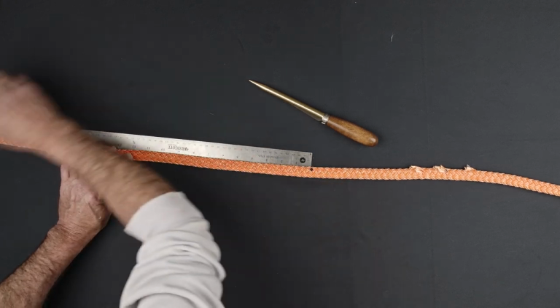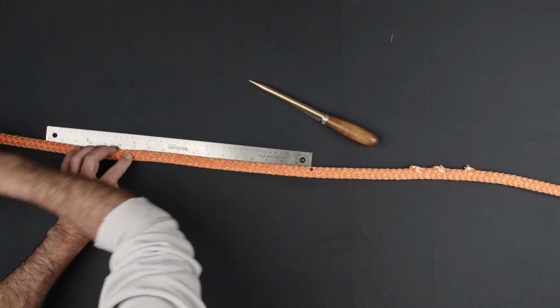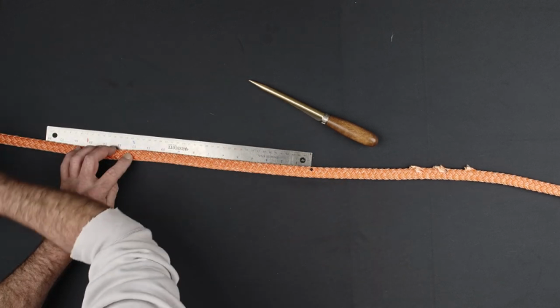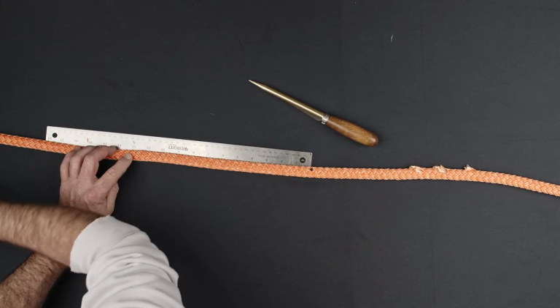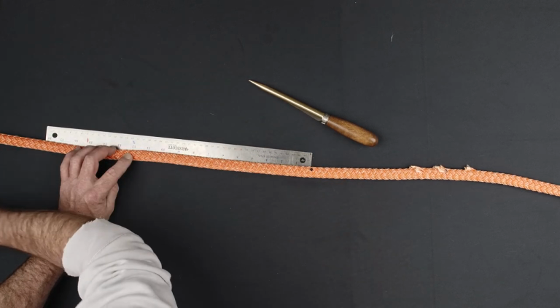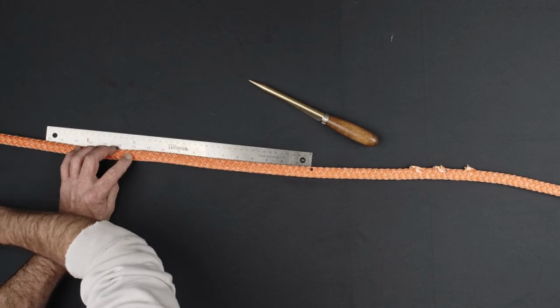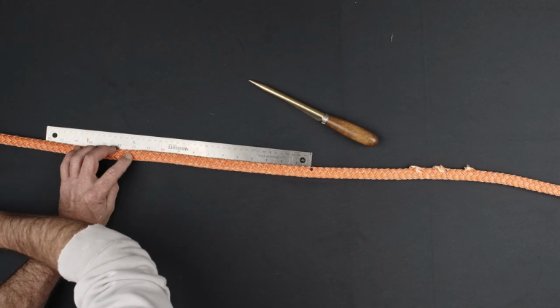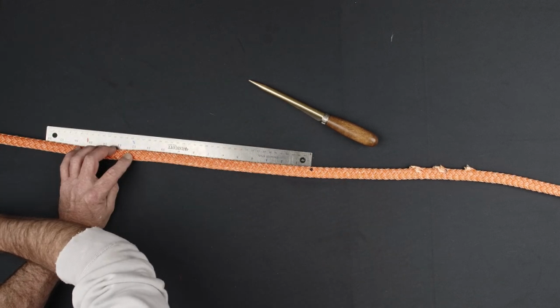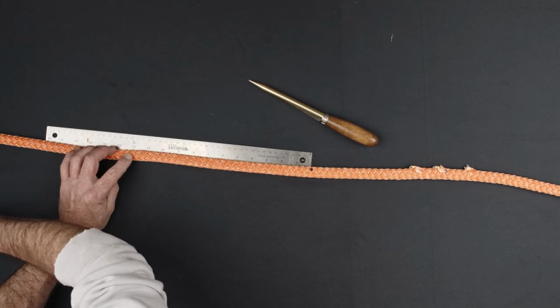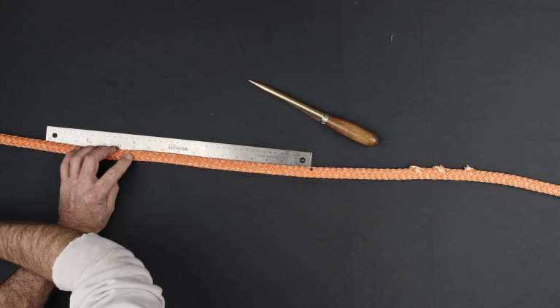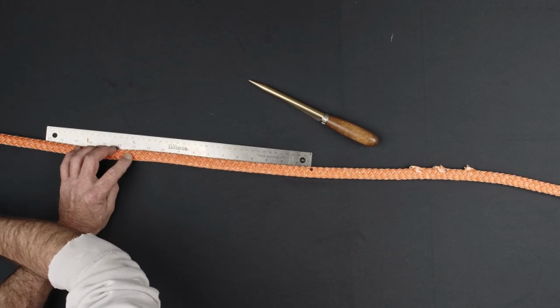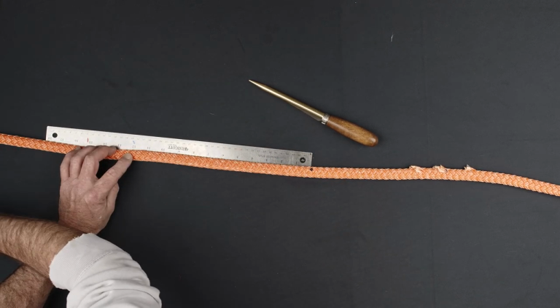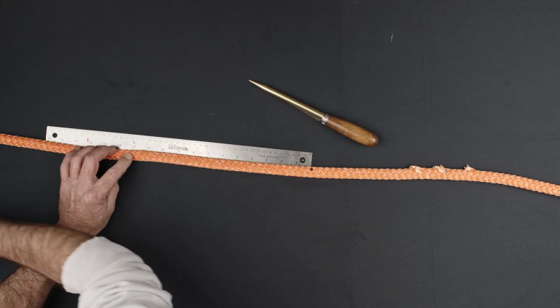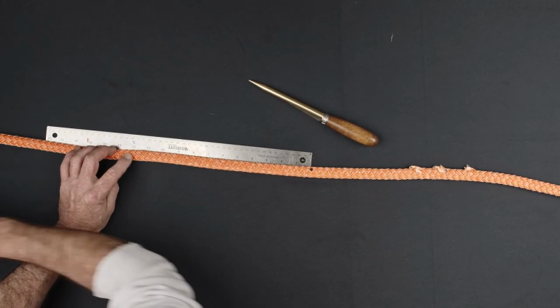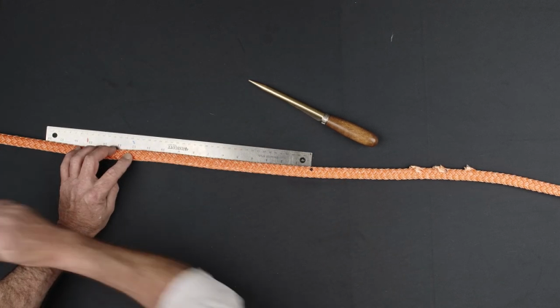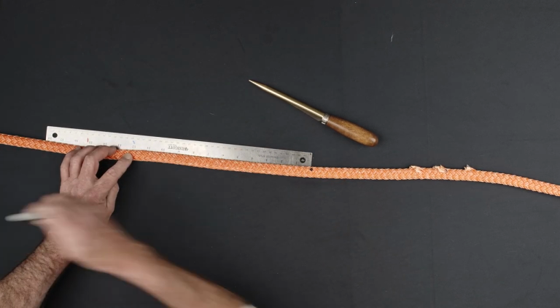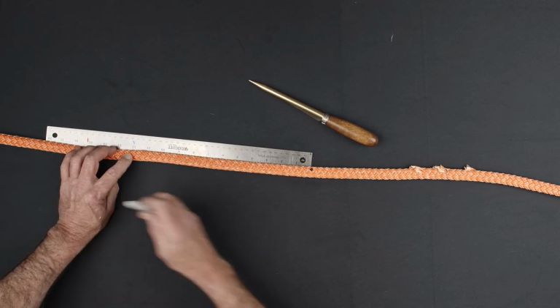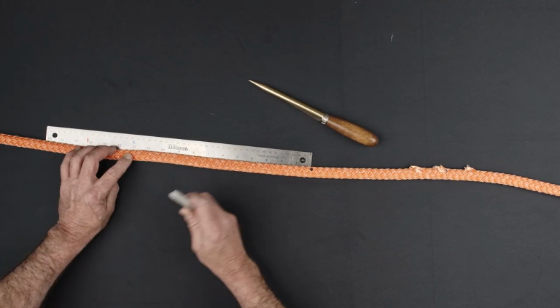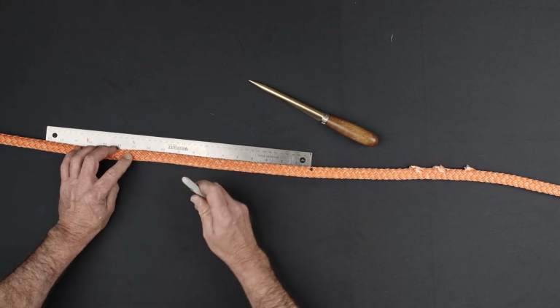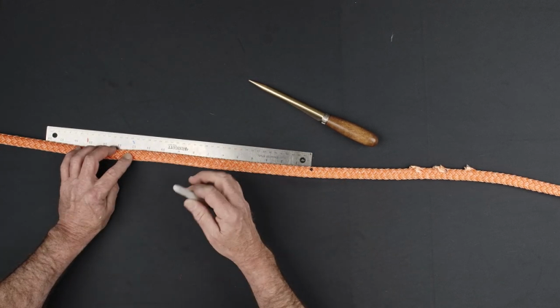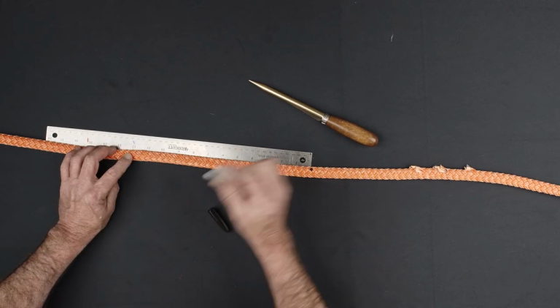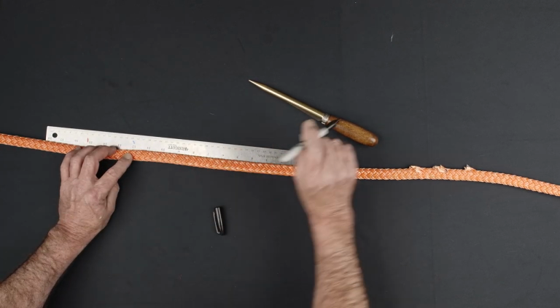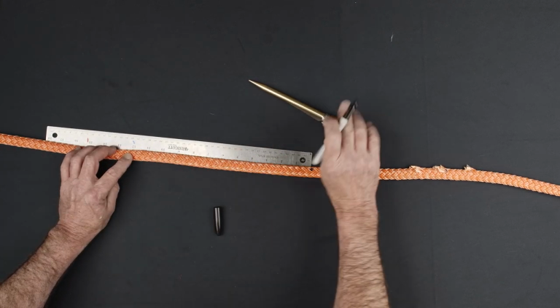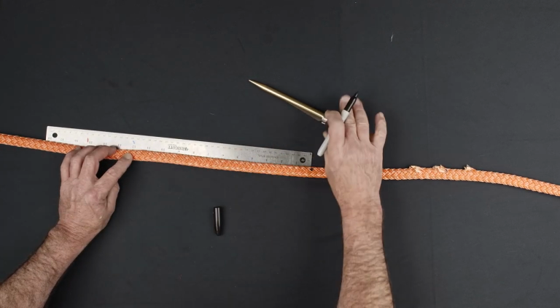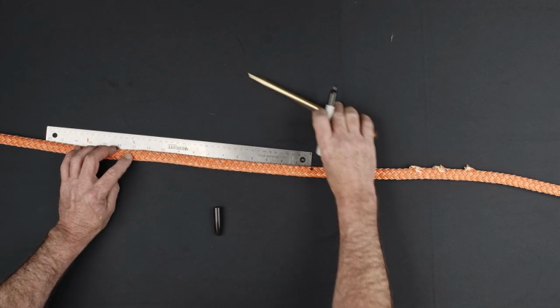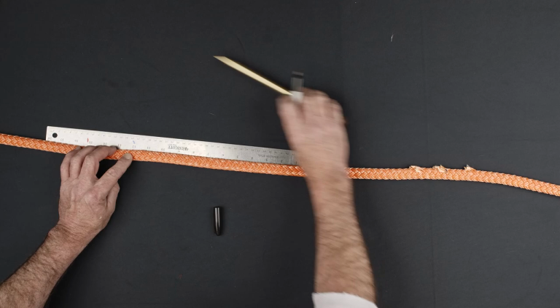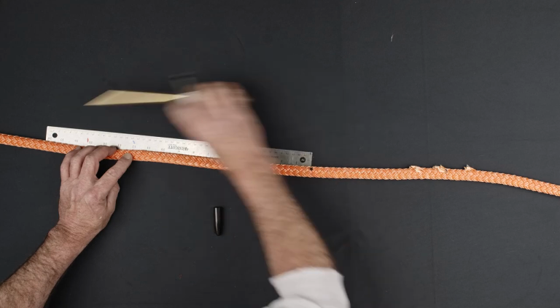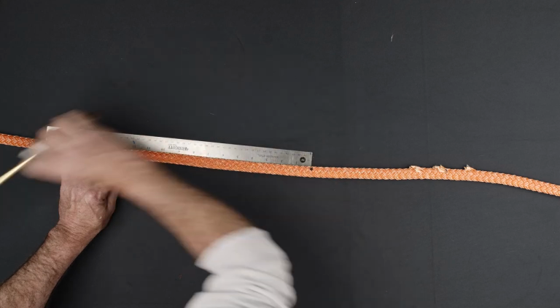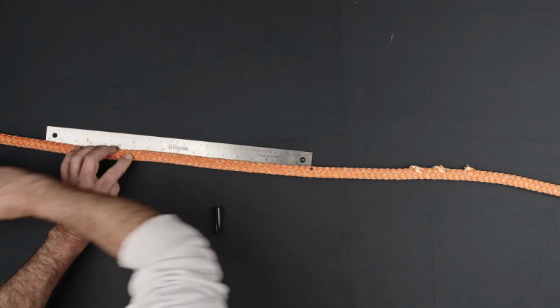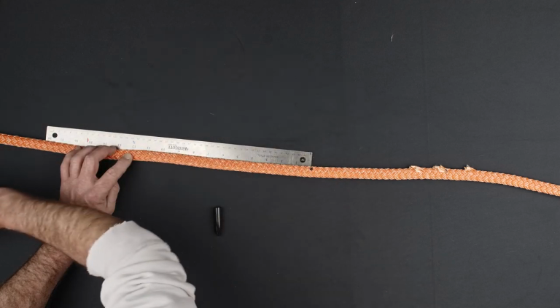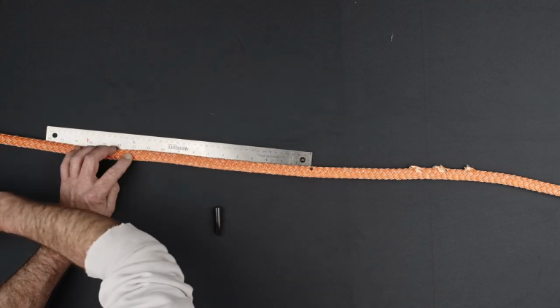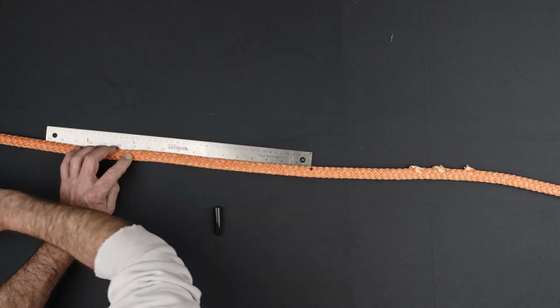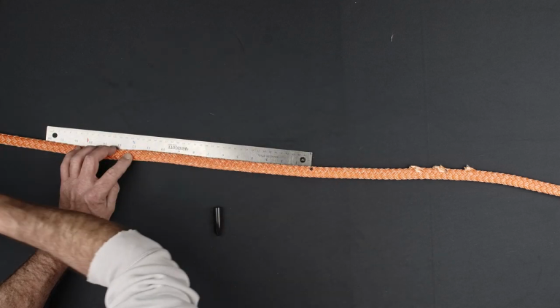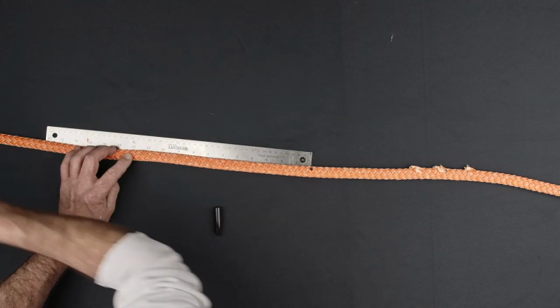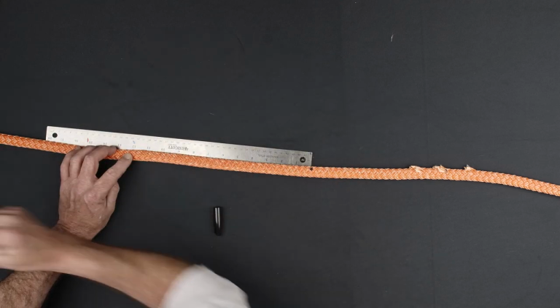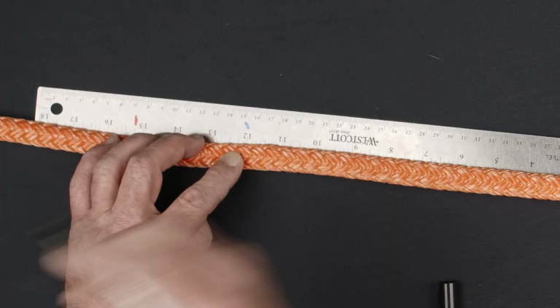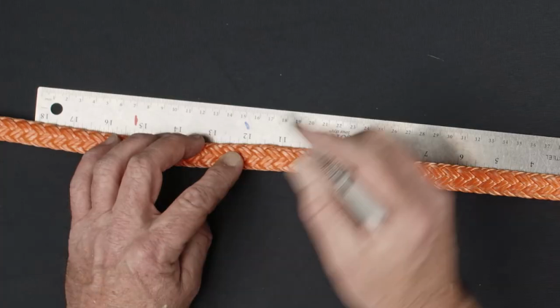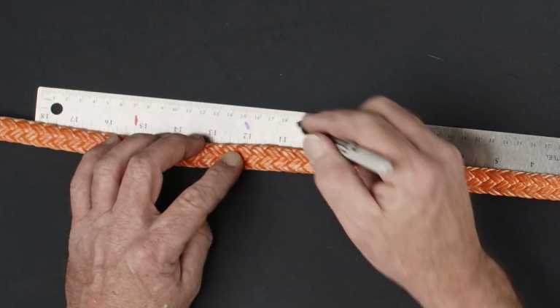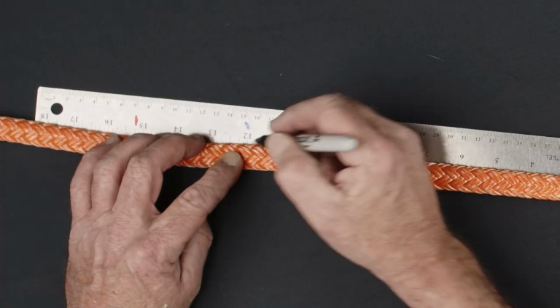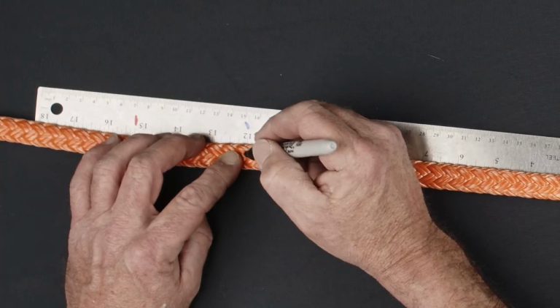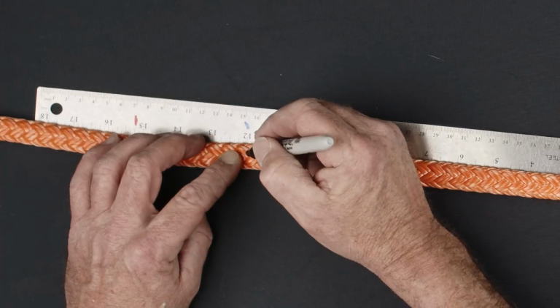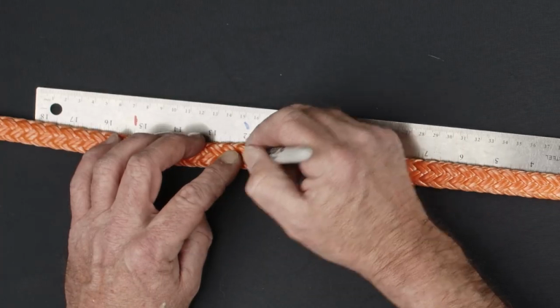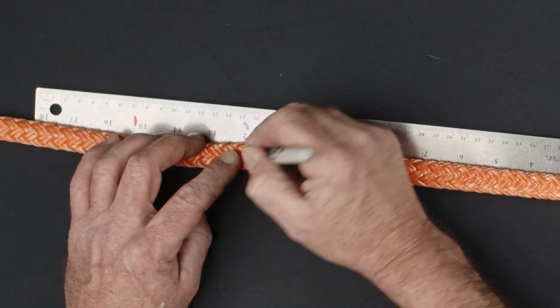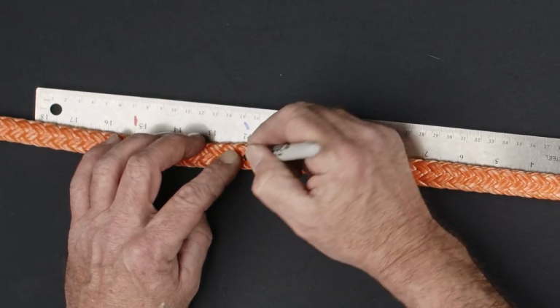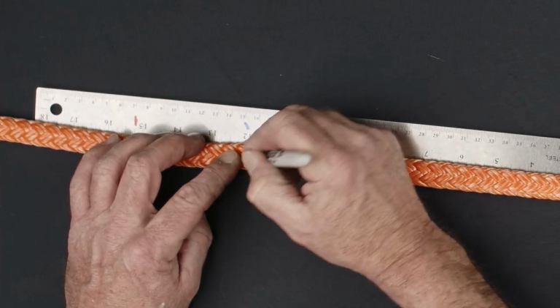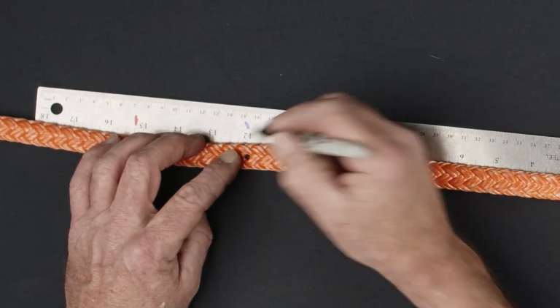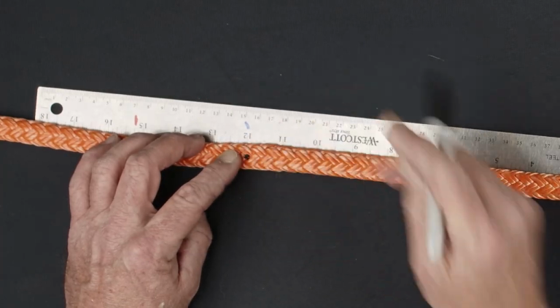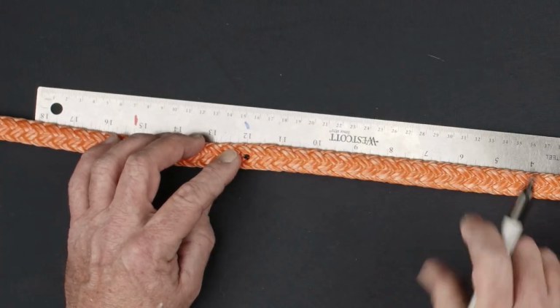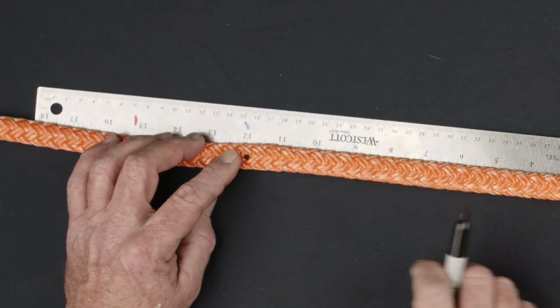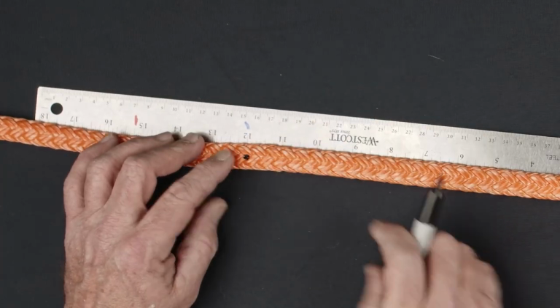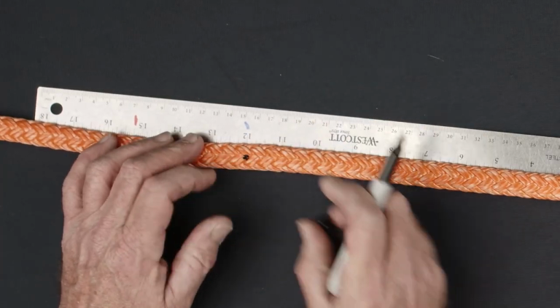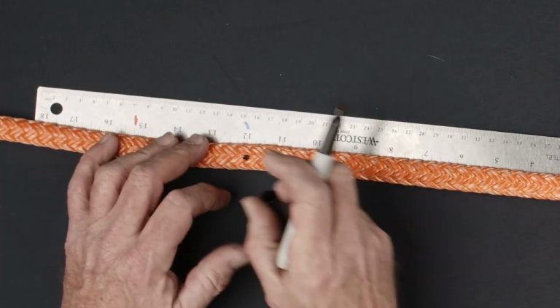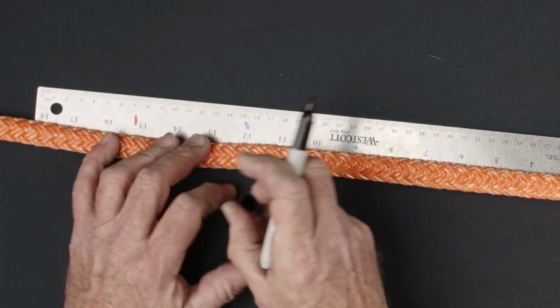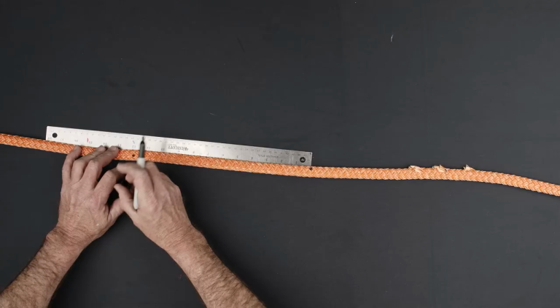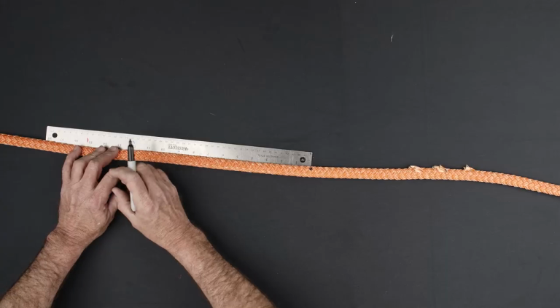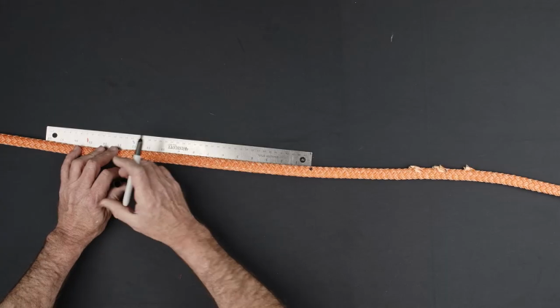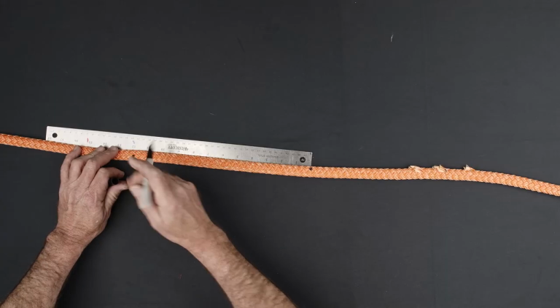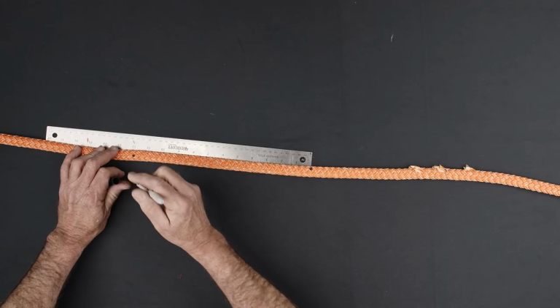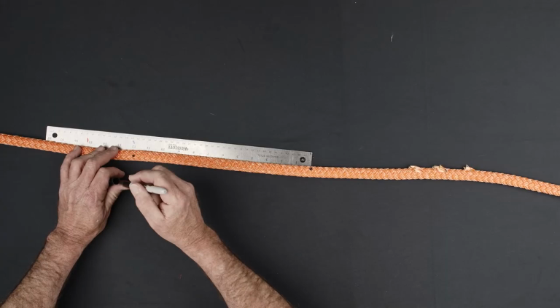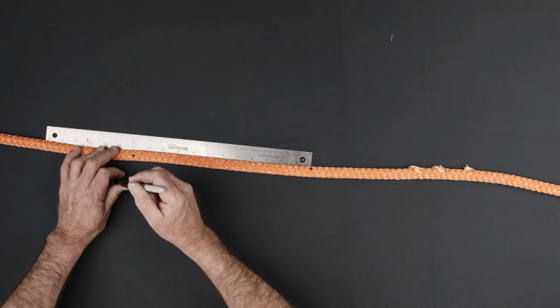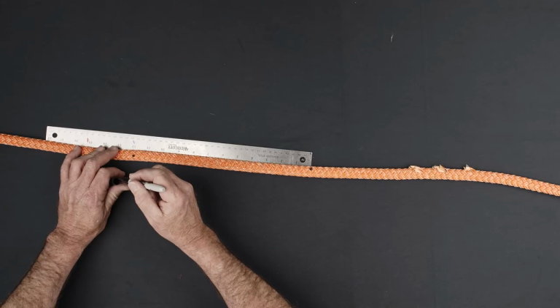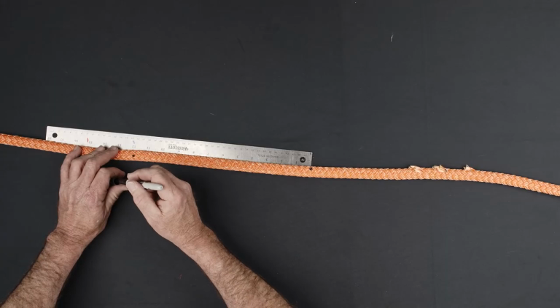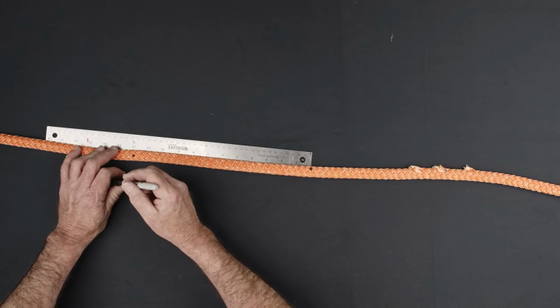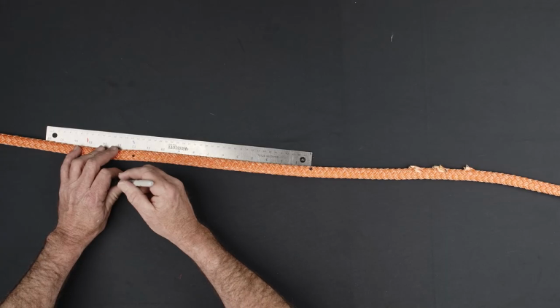Form your desired eye size and make a second eye mark on the opposite side of the eye. For a 6-inch eye, make your second eye mark 12 inches from the first.